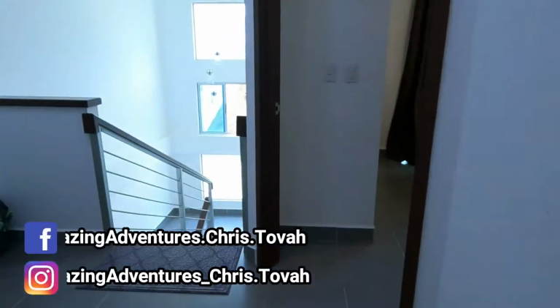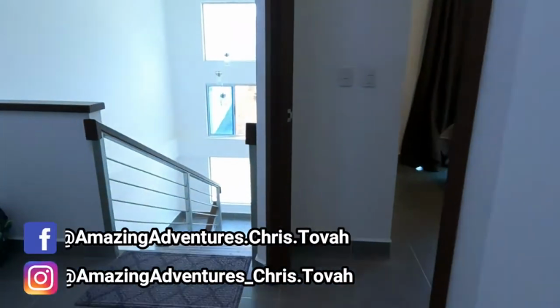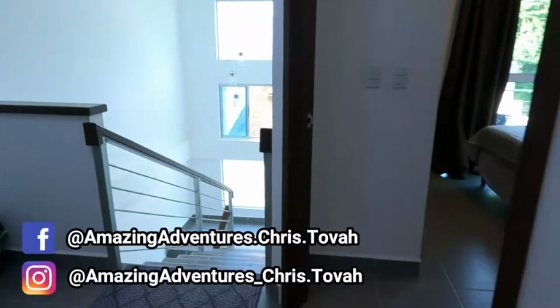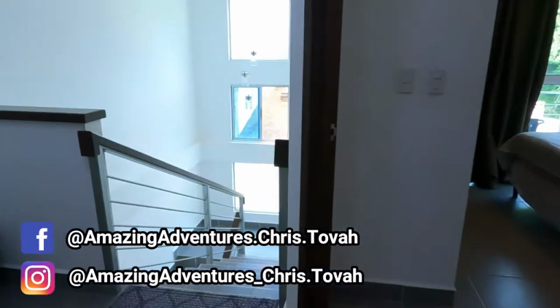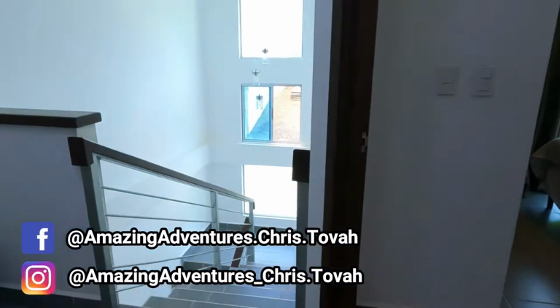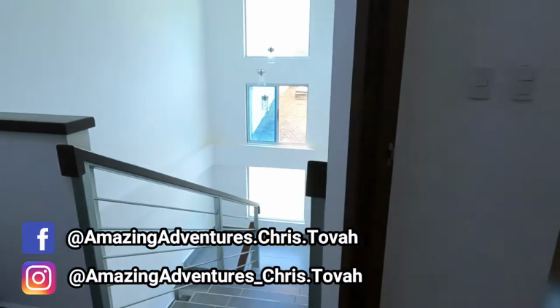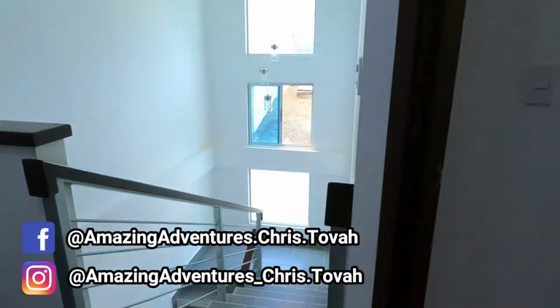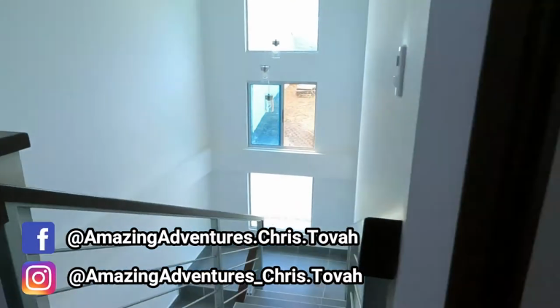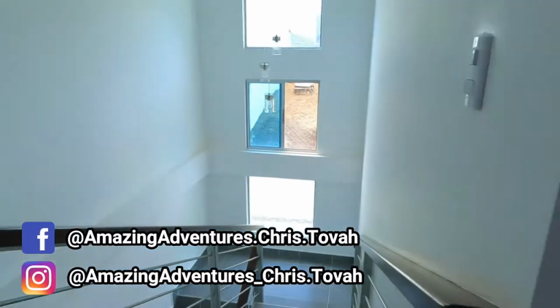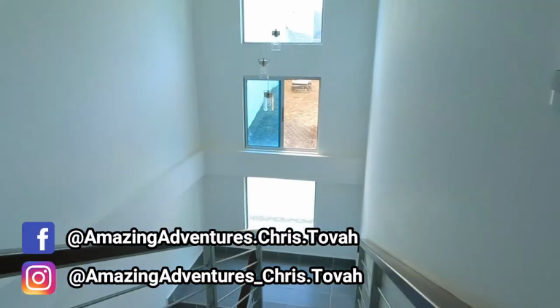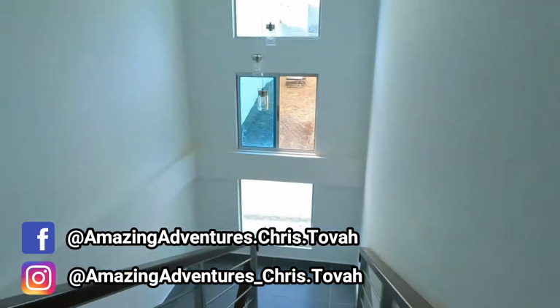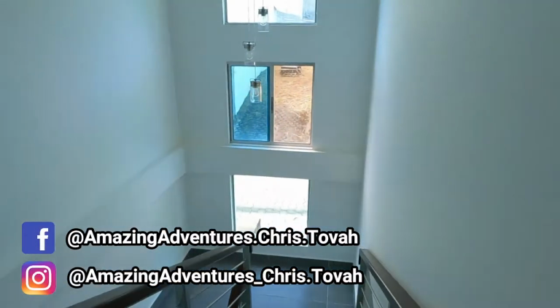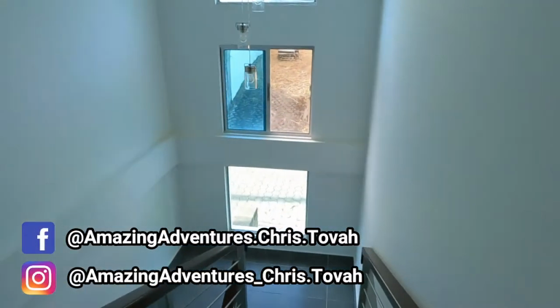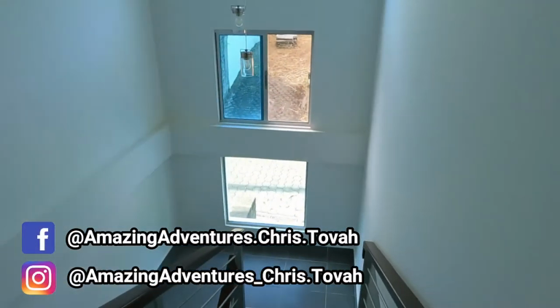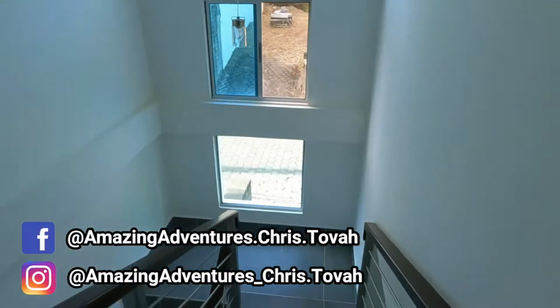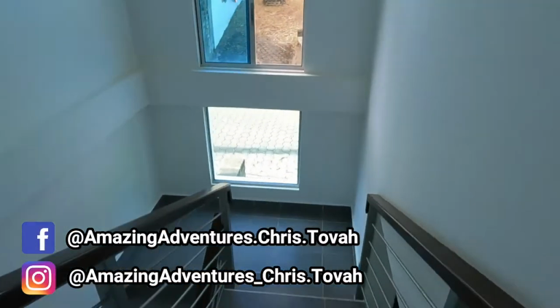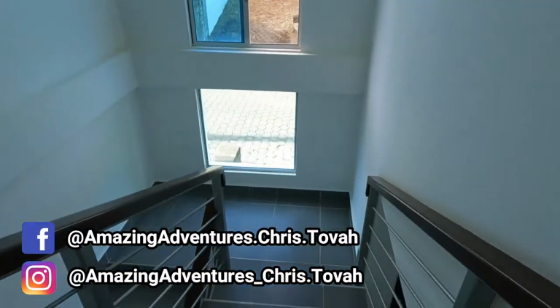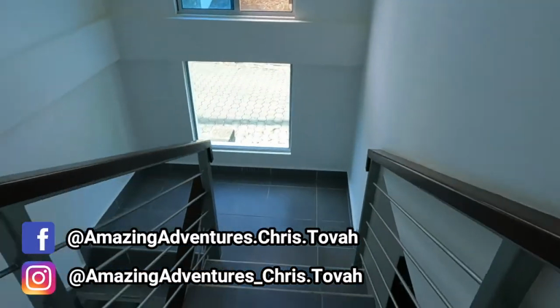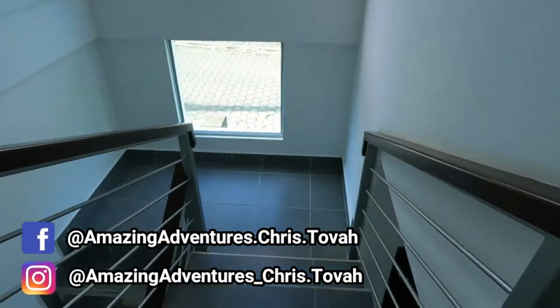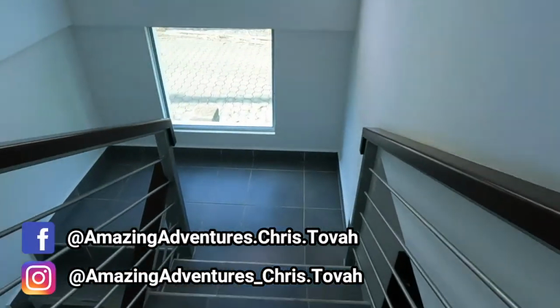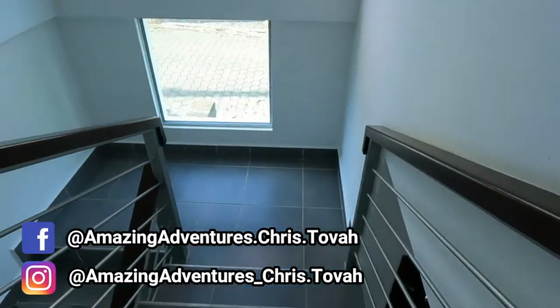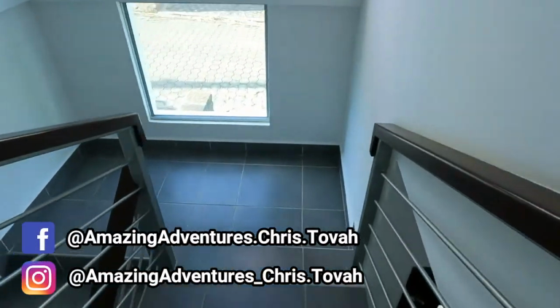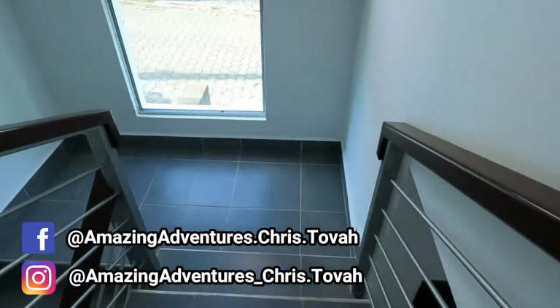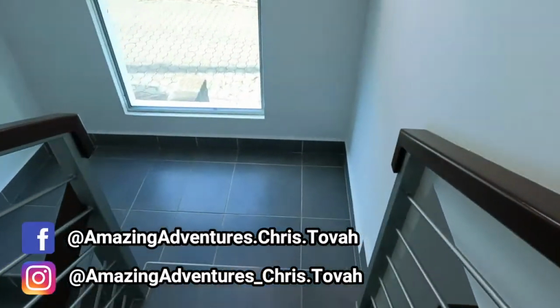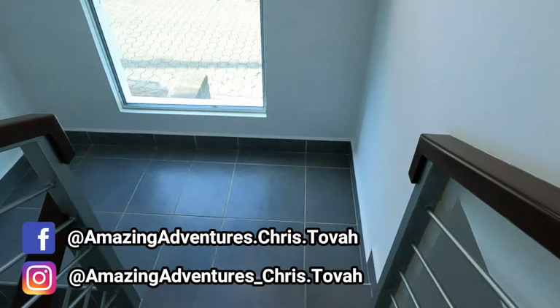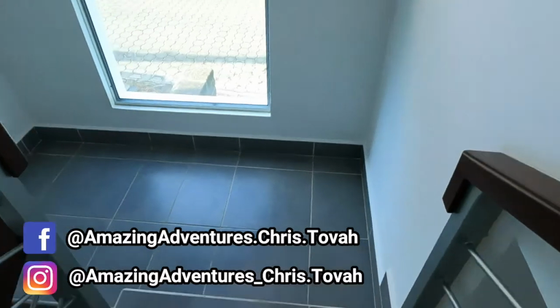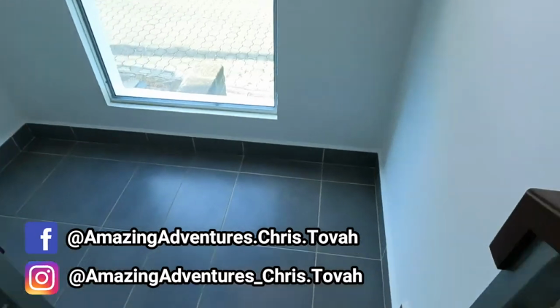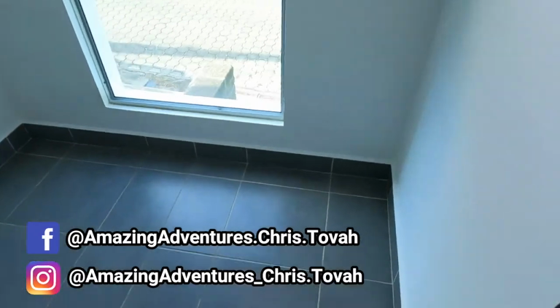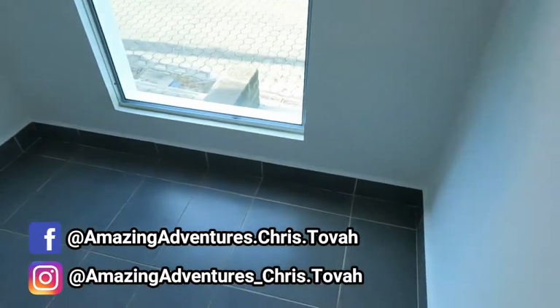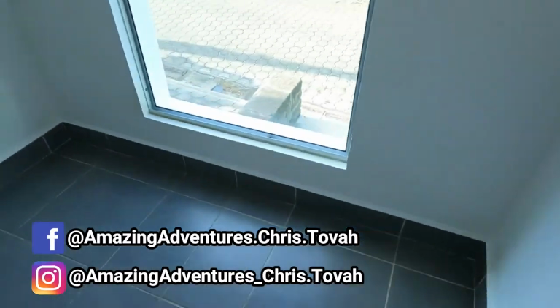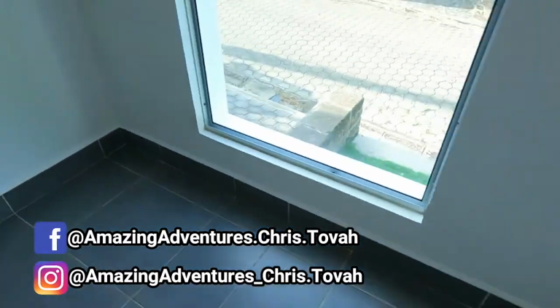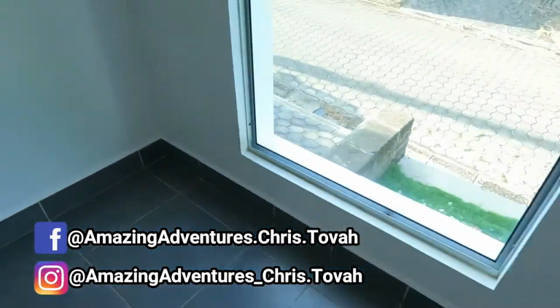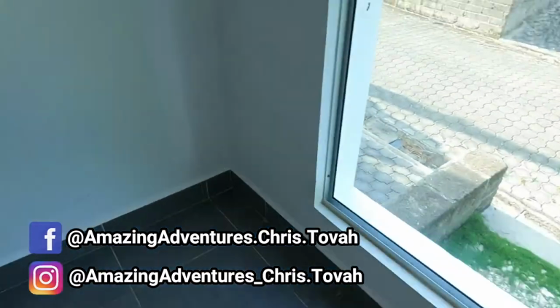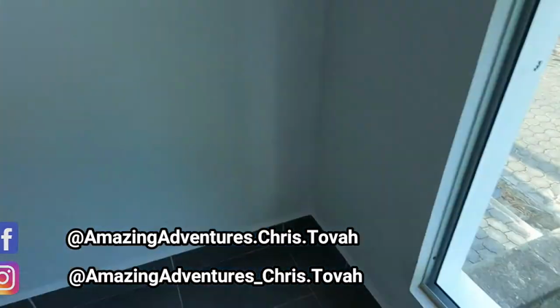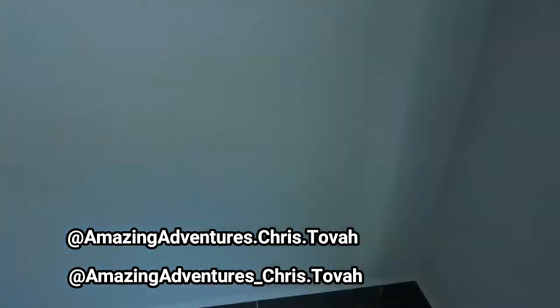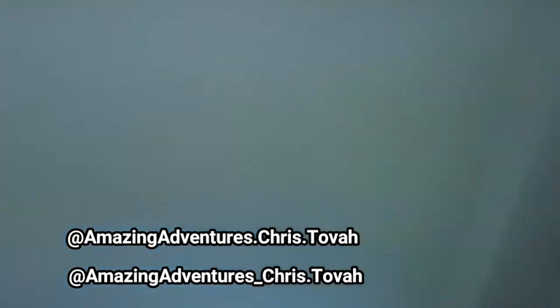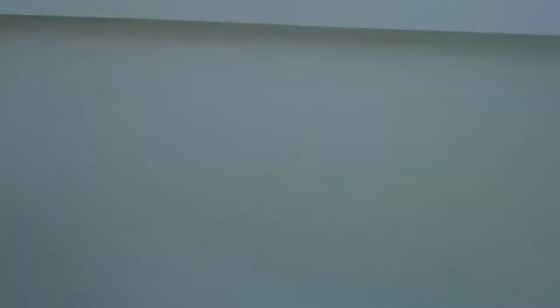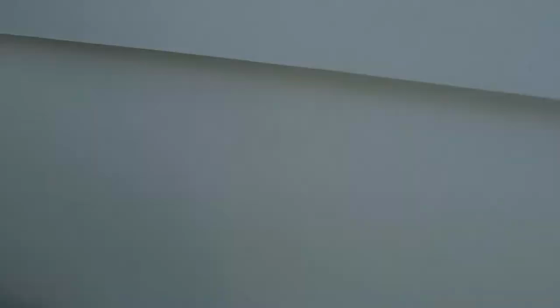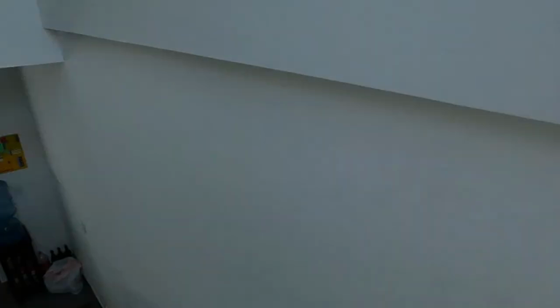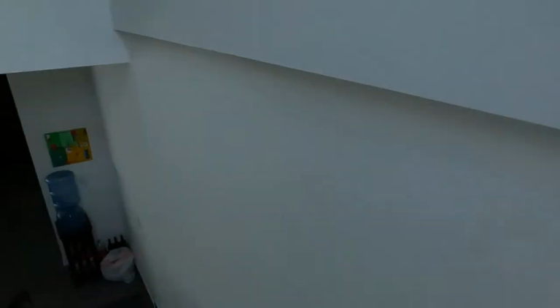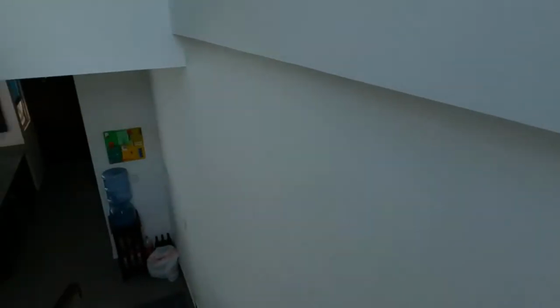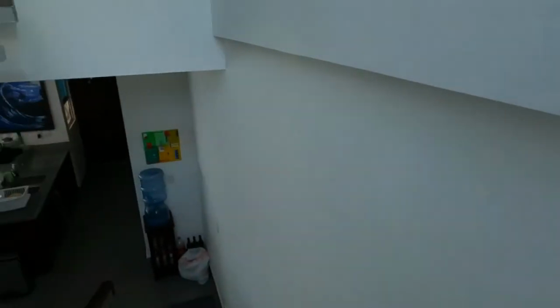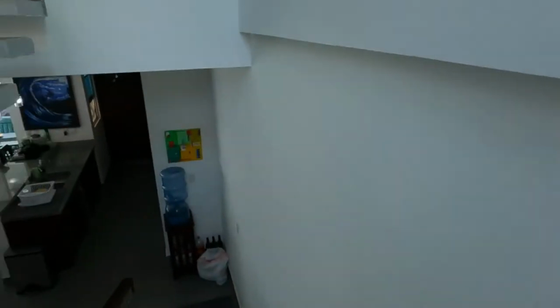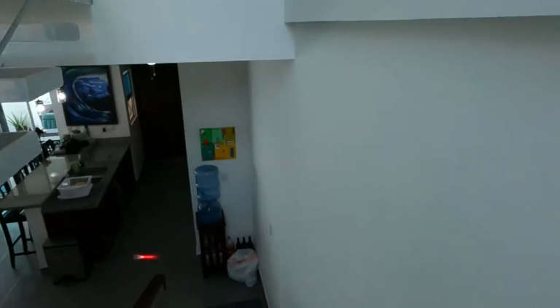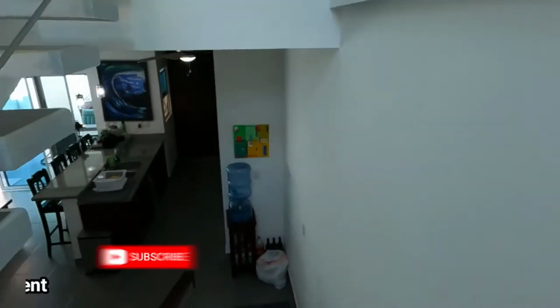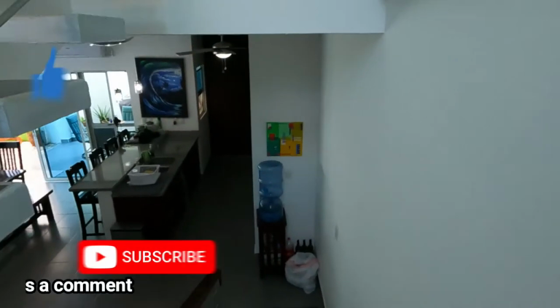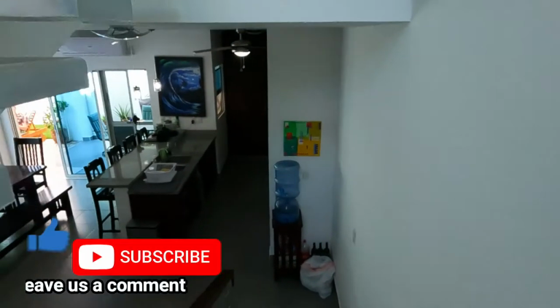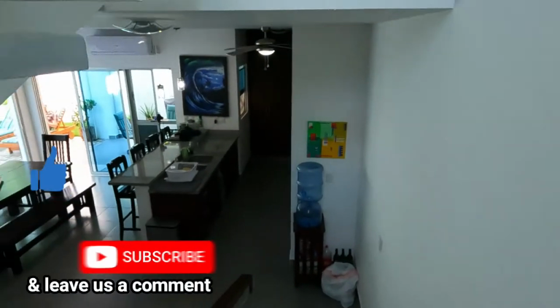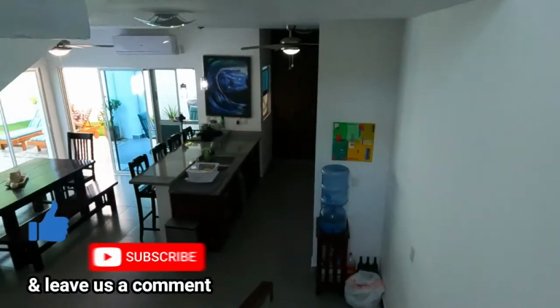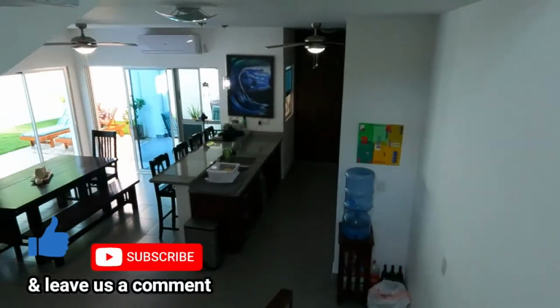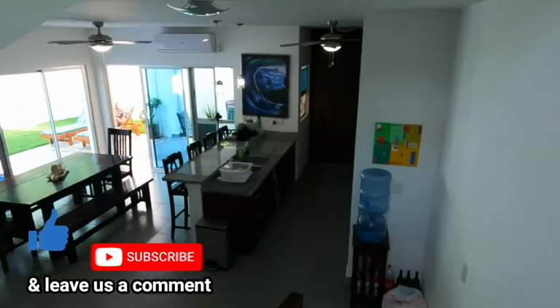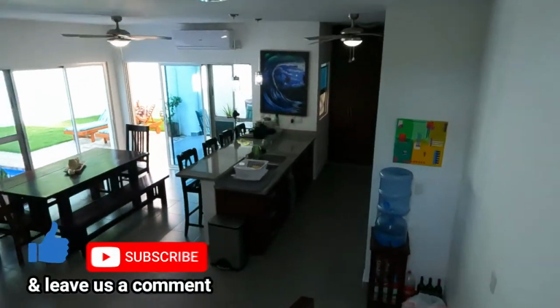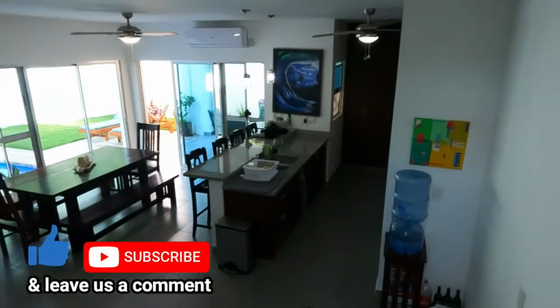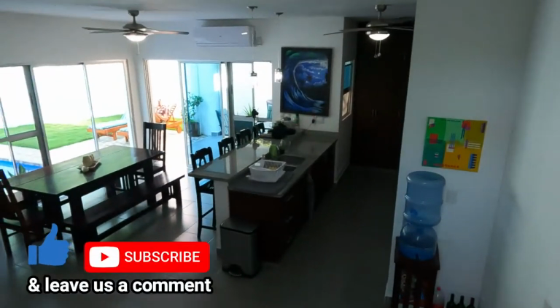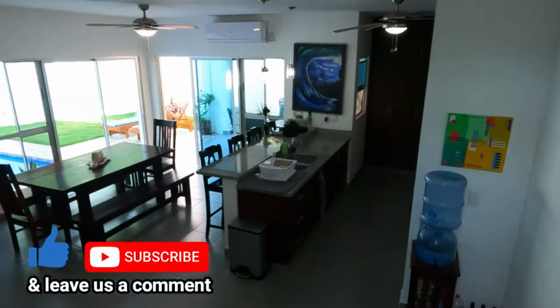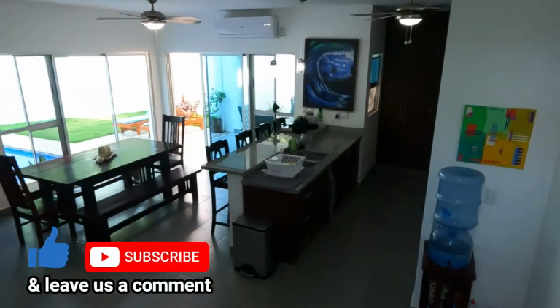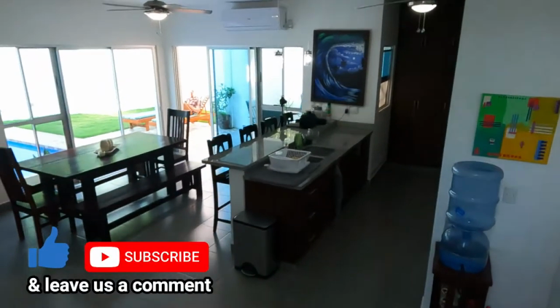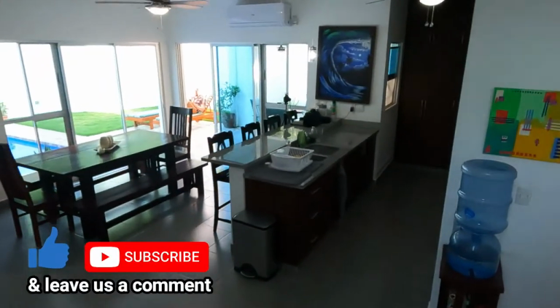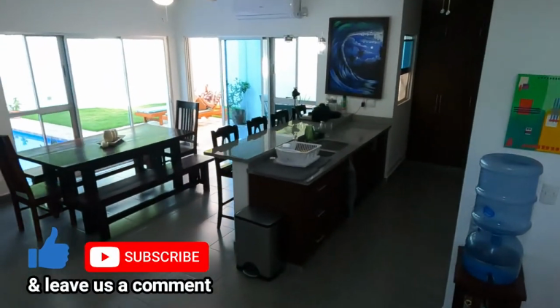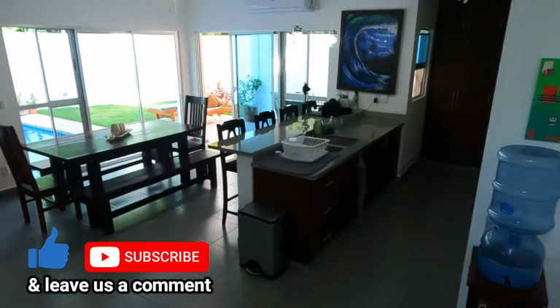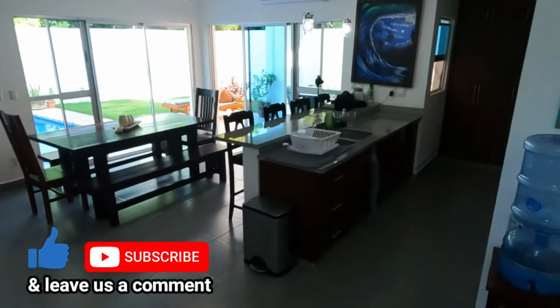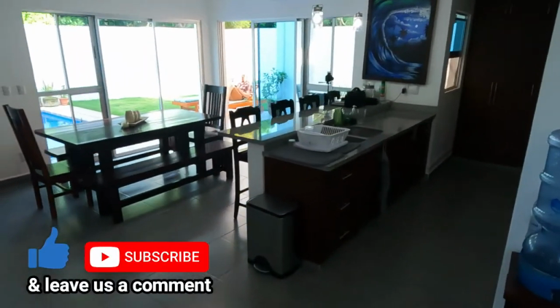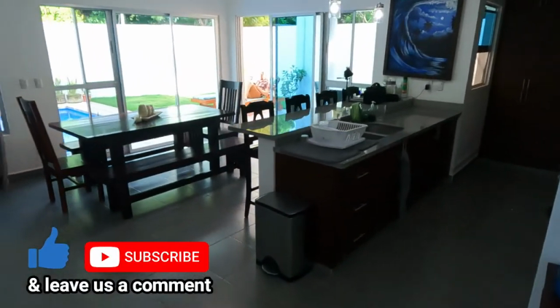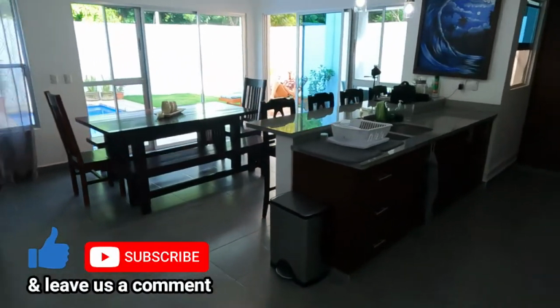Thanks for watching. Like, subscribe, leave us a comment, and check back next week when we take you on a tour of San Juan del Sur.